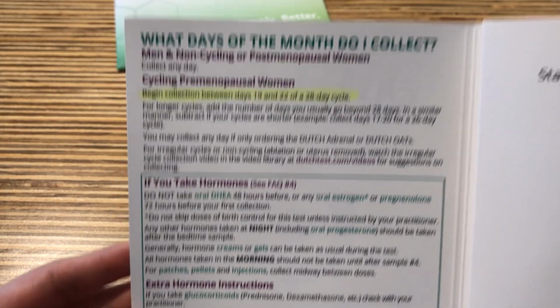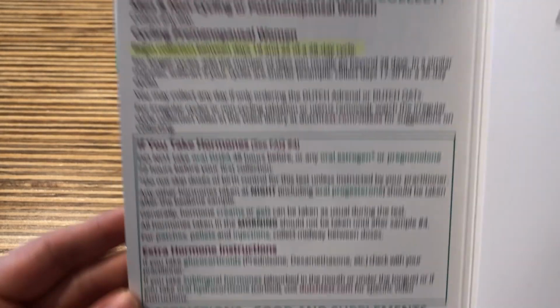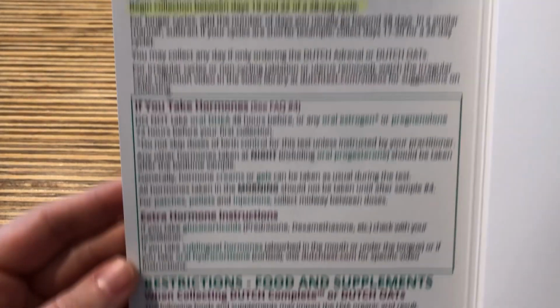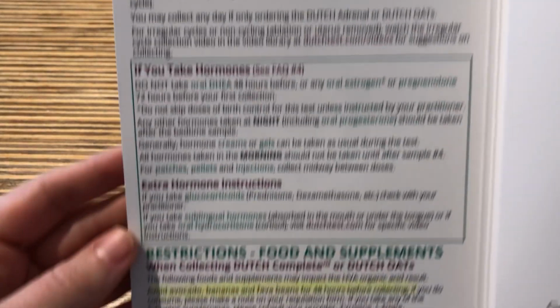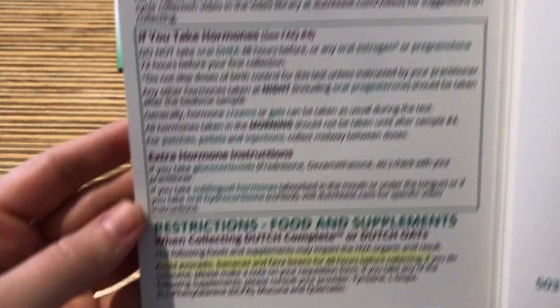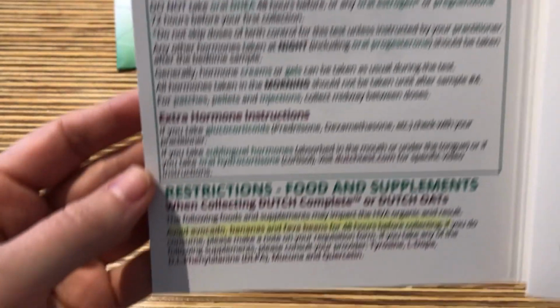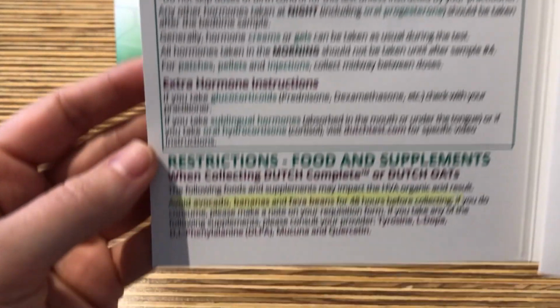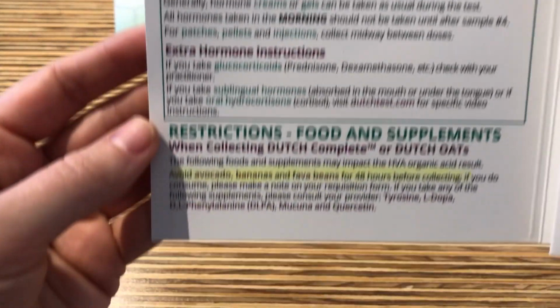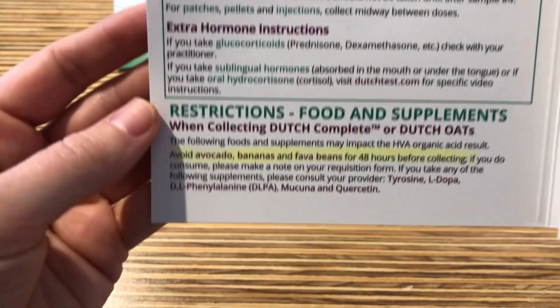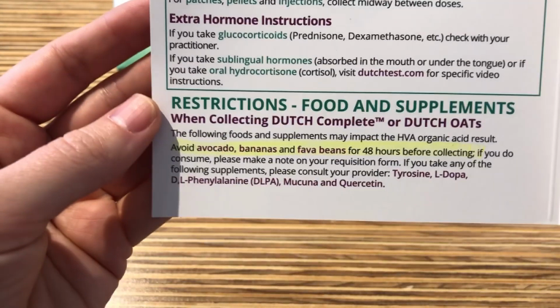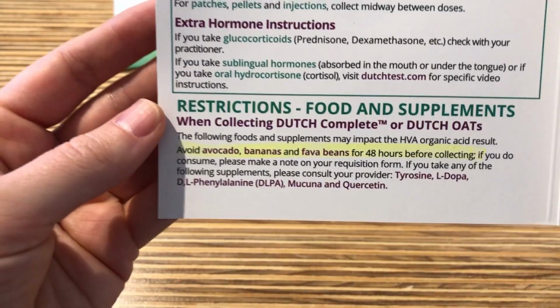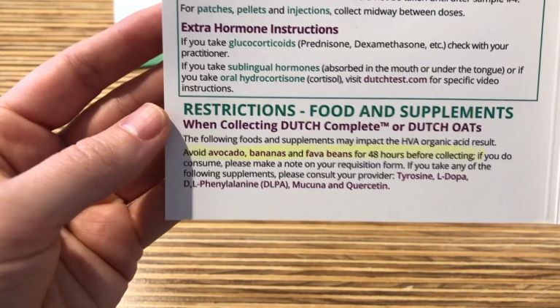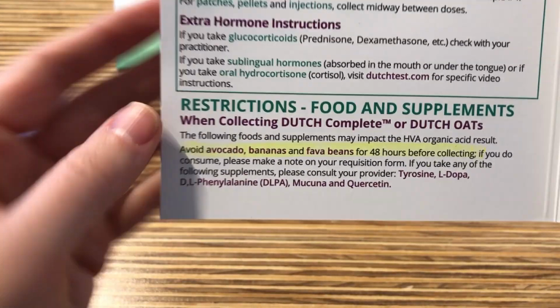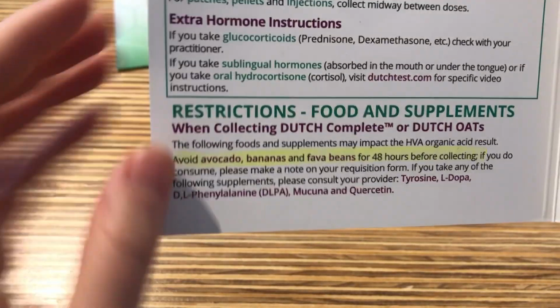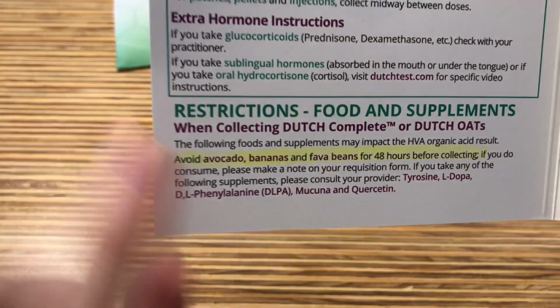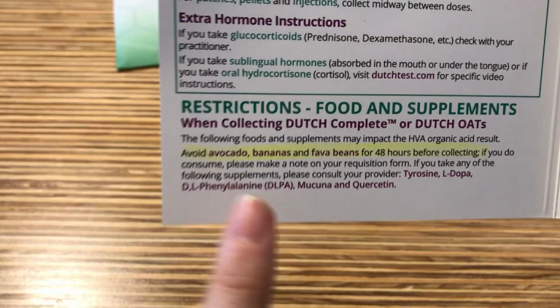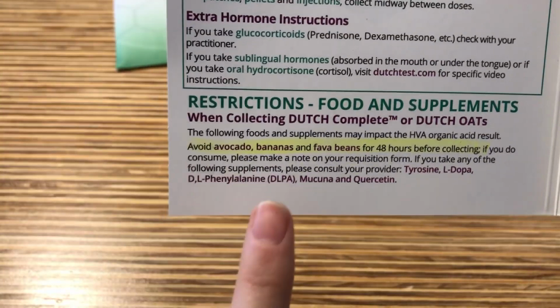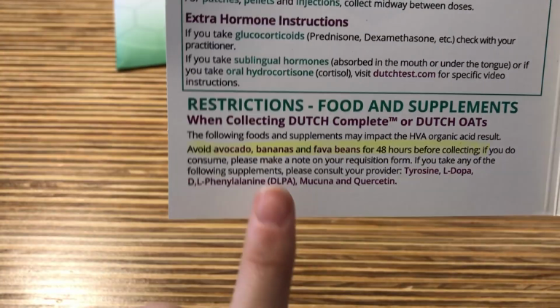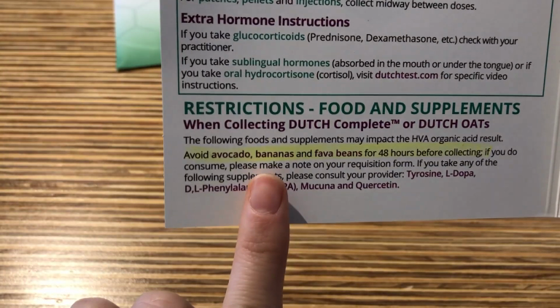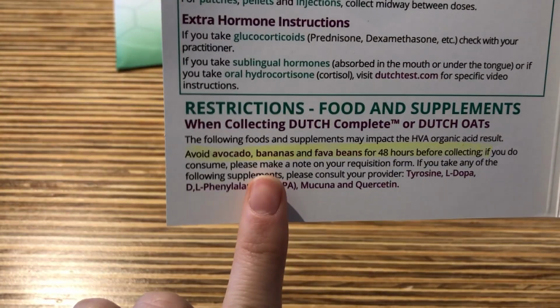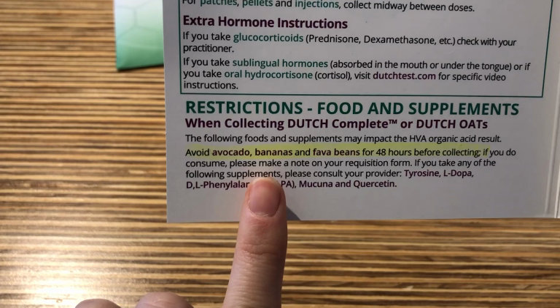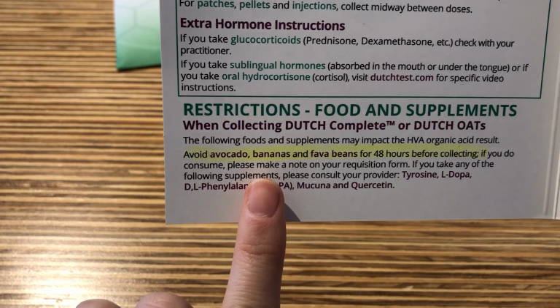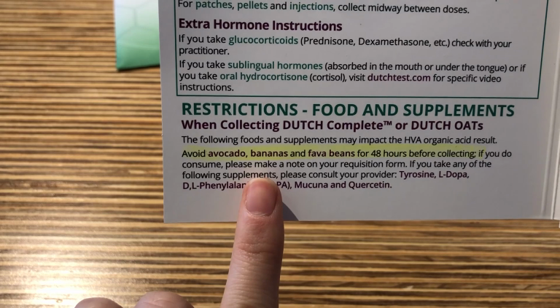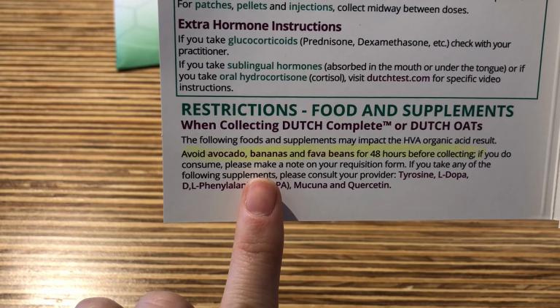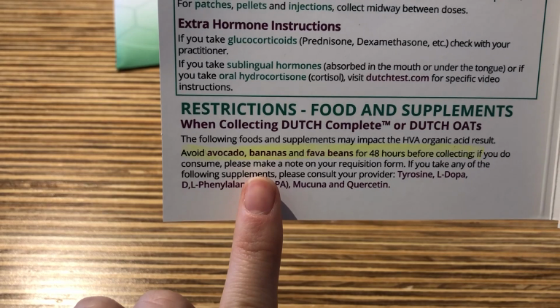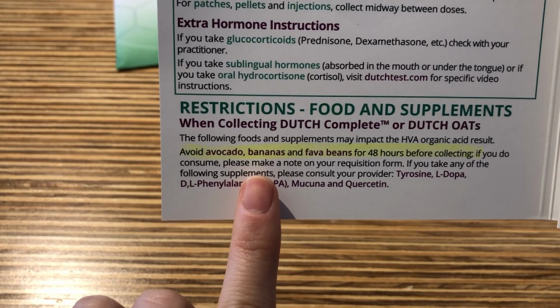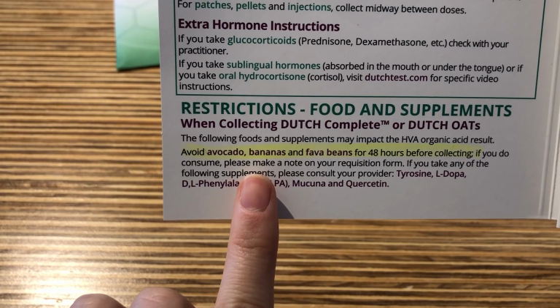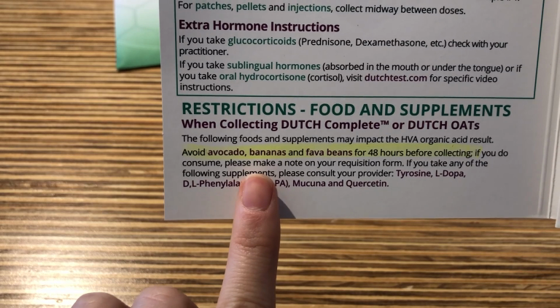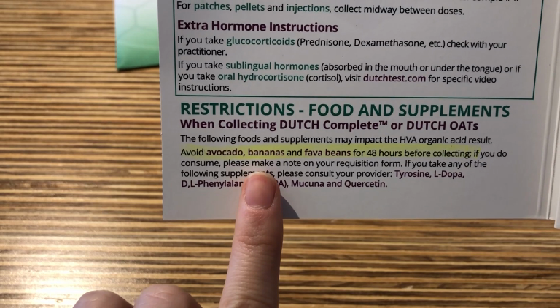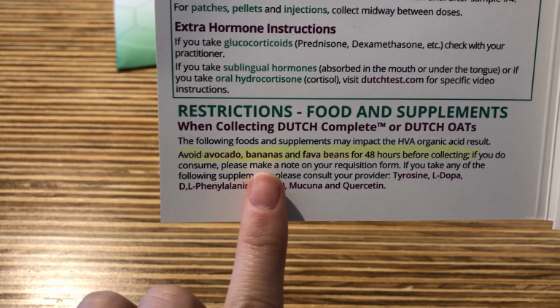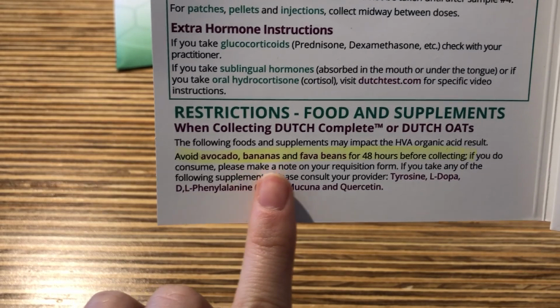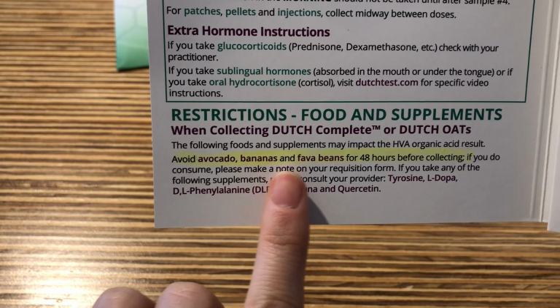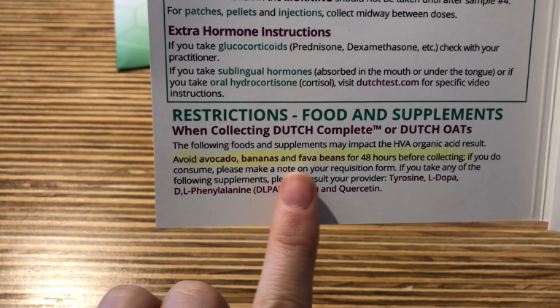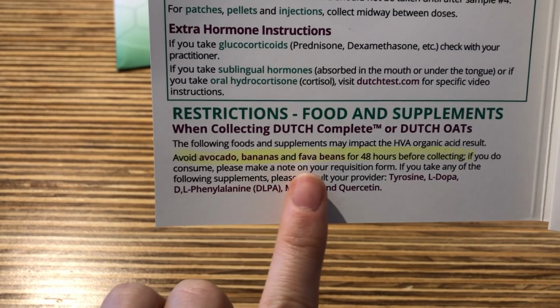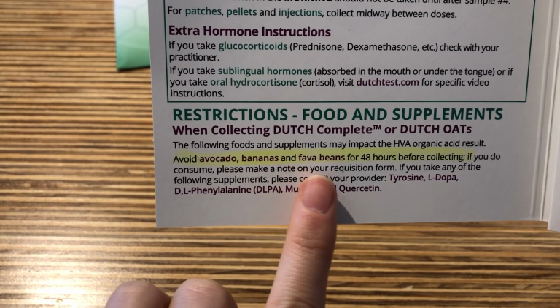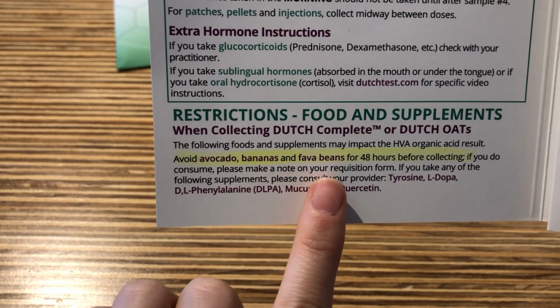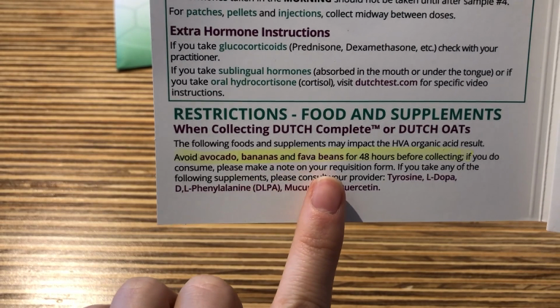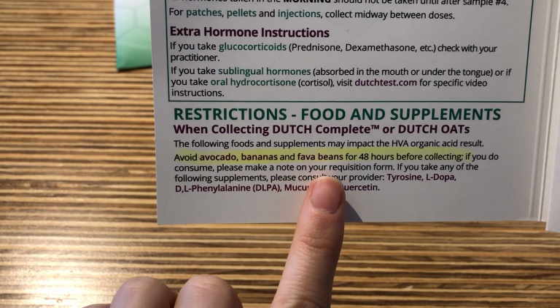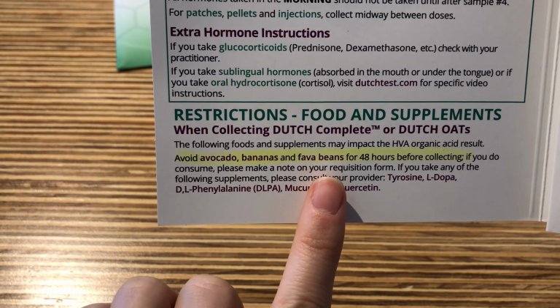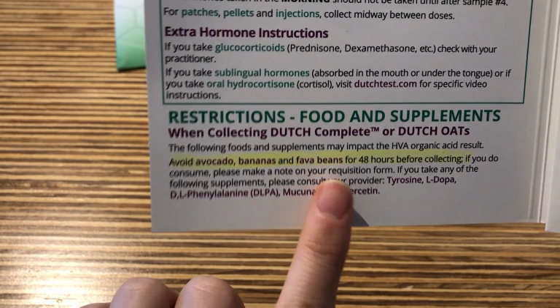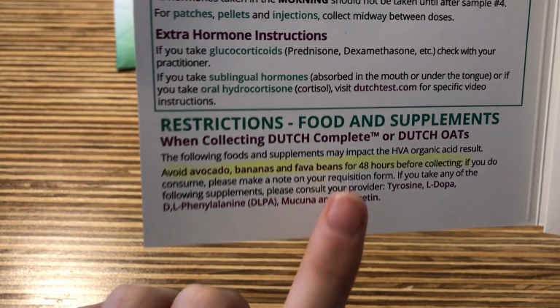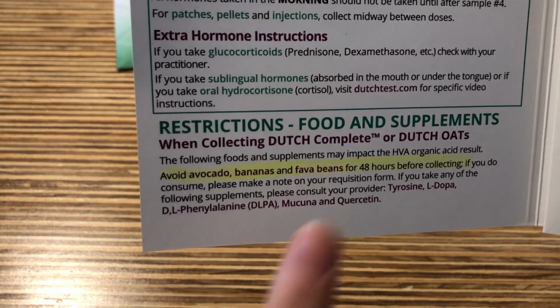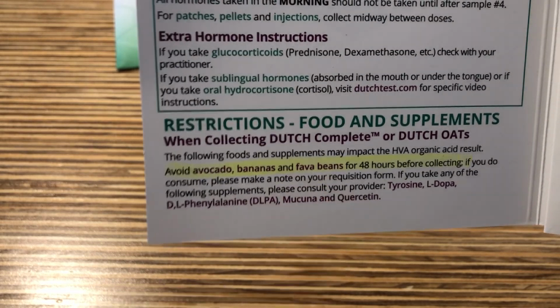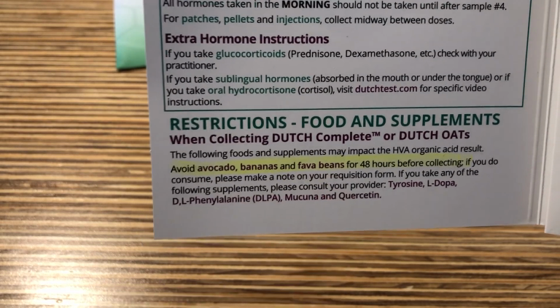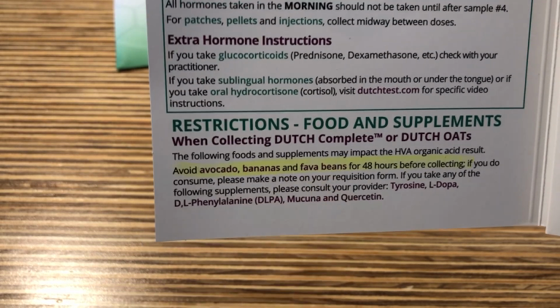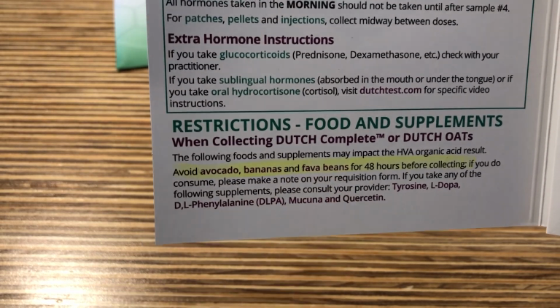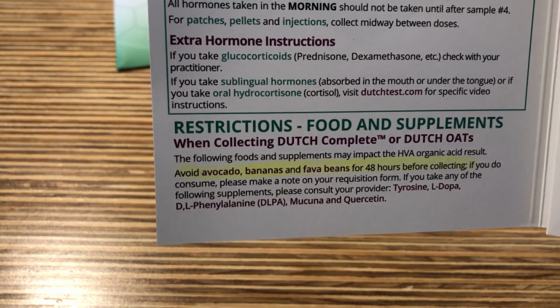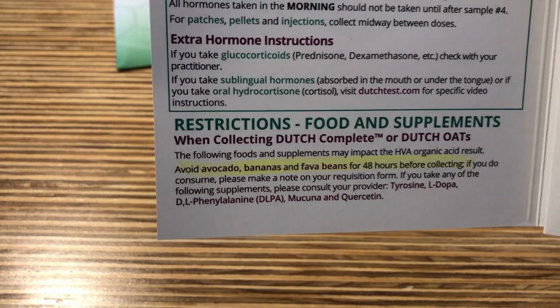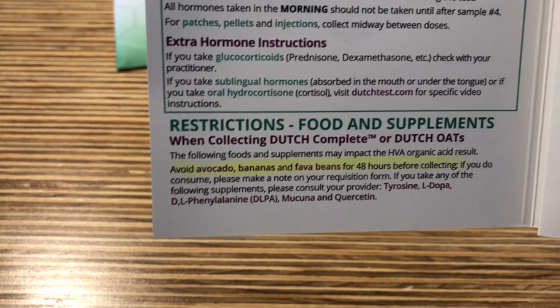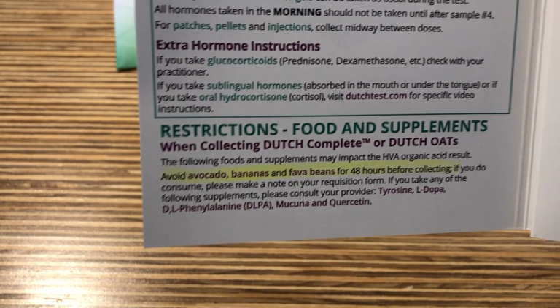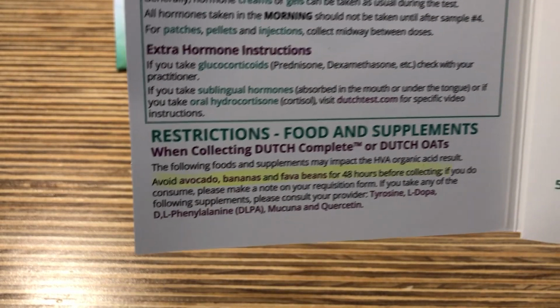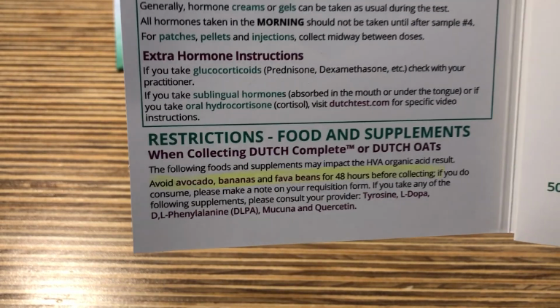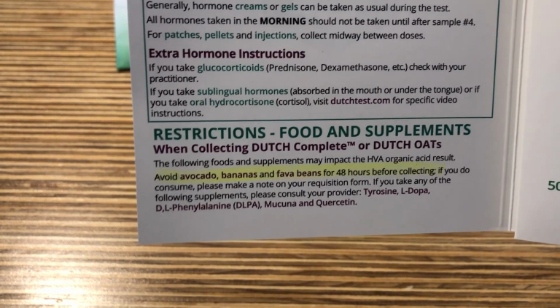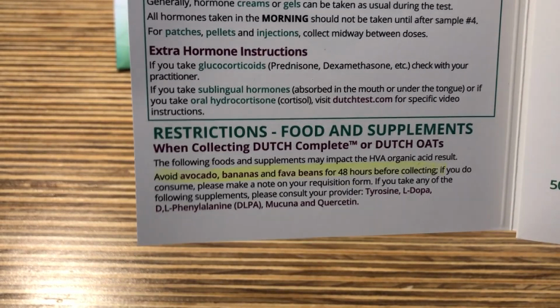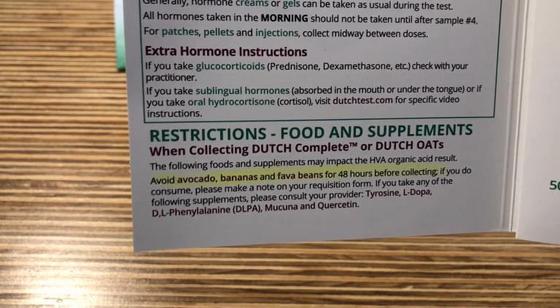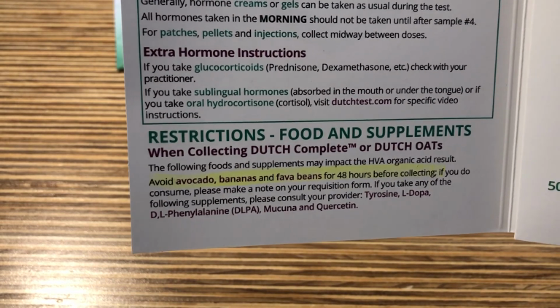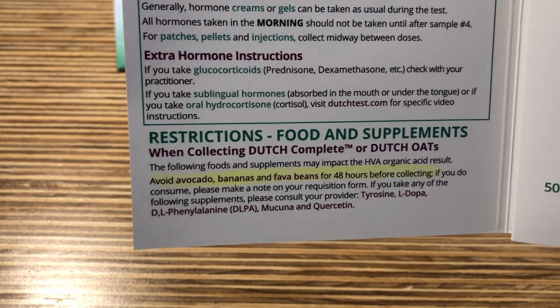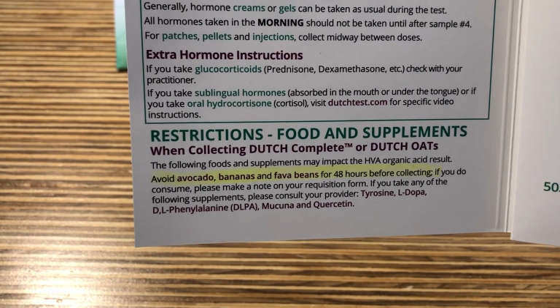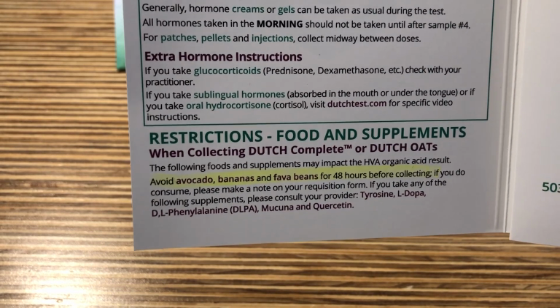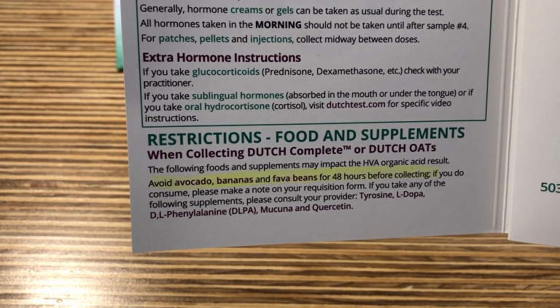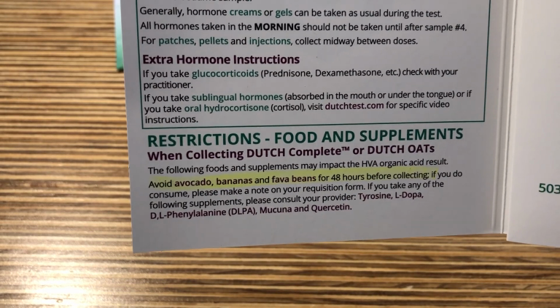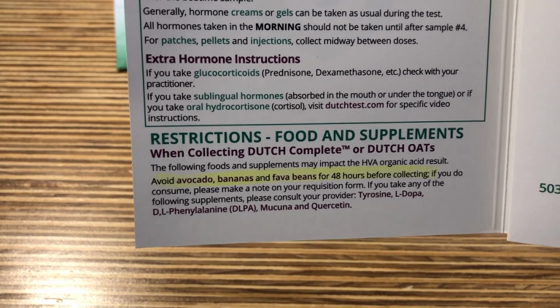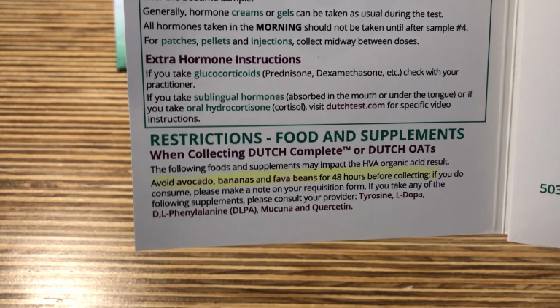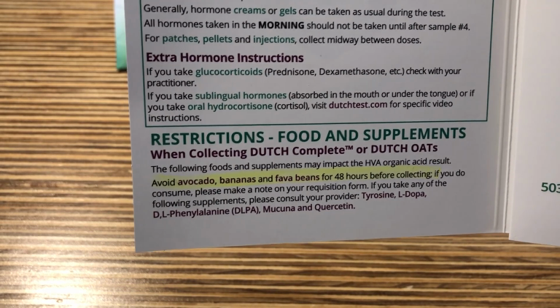All patients will need to avoid eating avocados, bananas, and fava beans 48 hours prior to collecting.